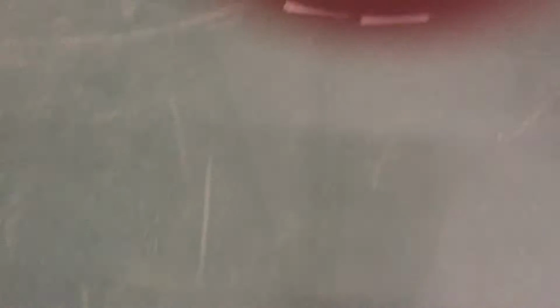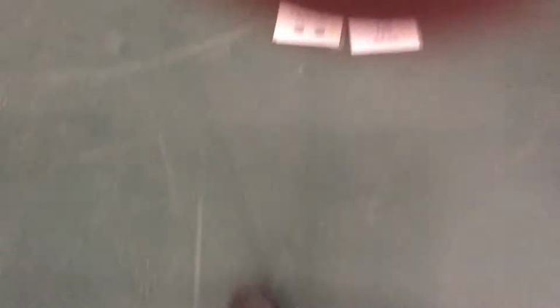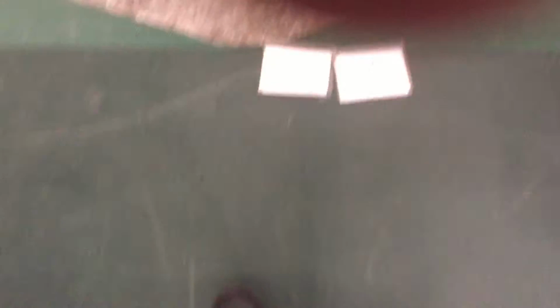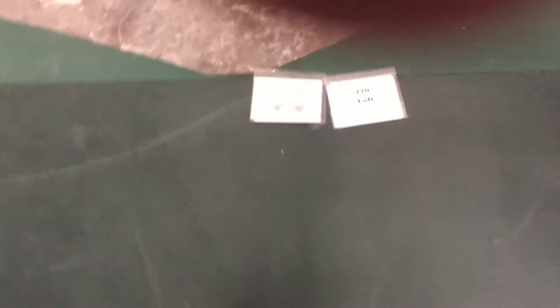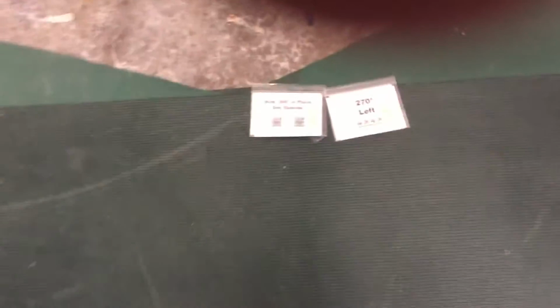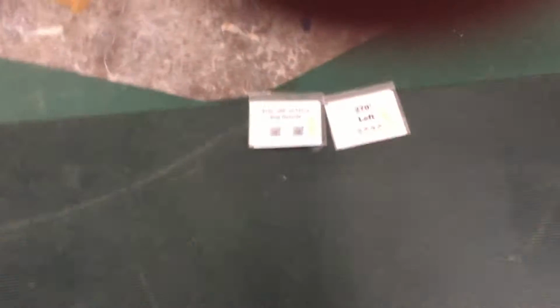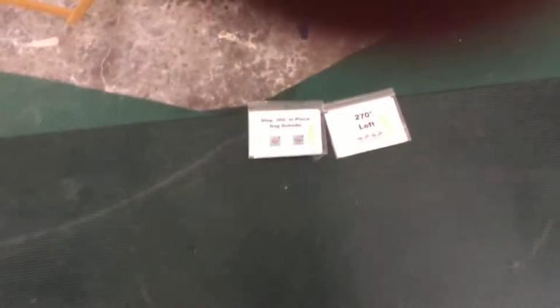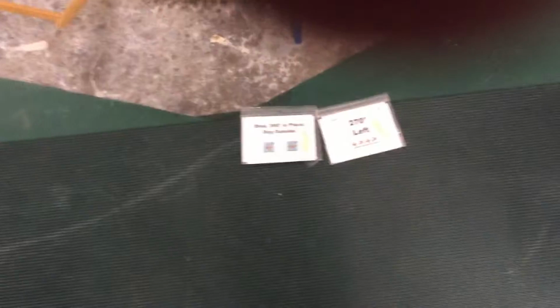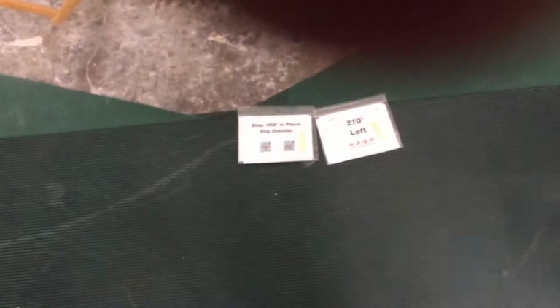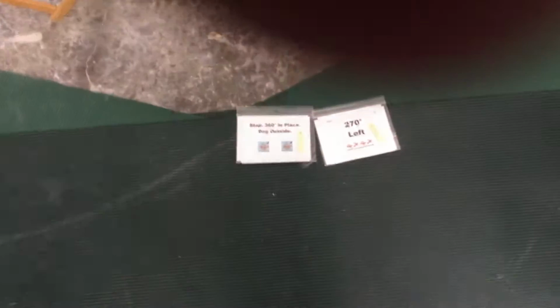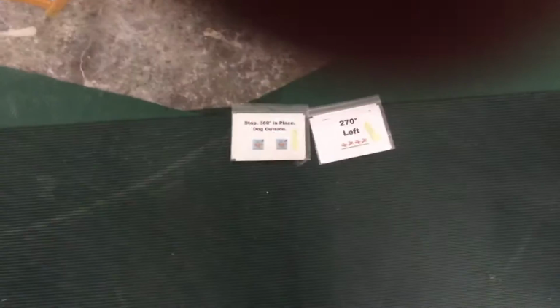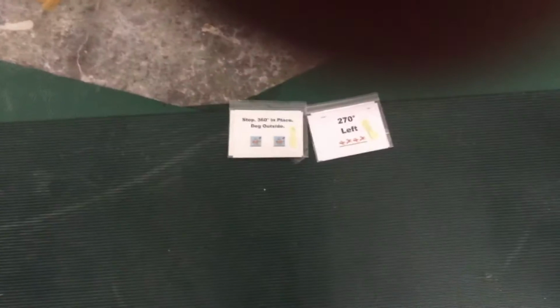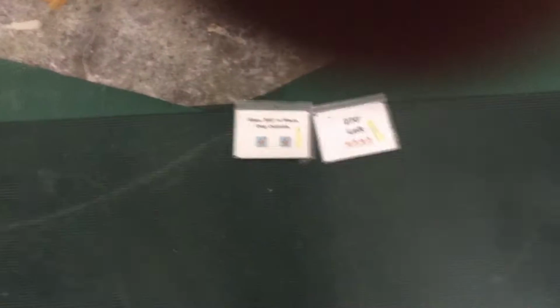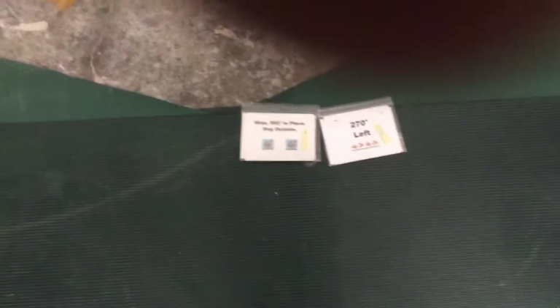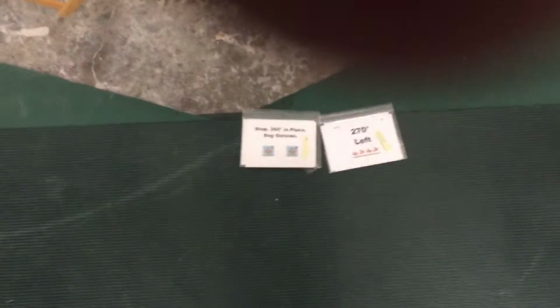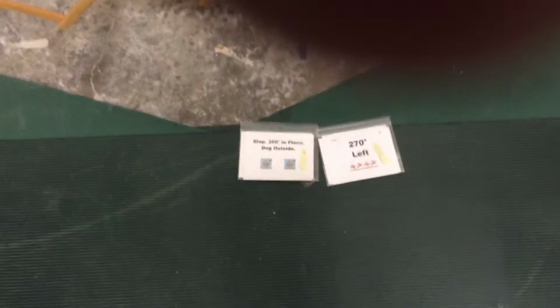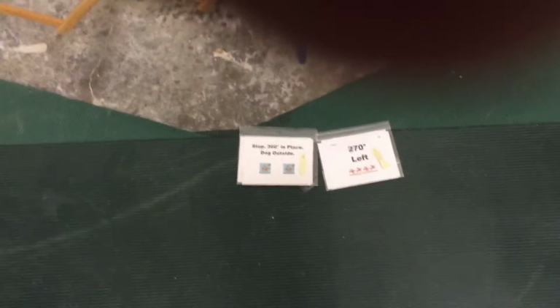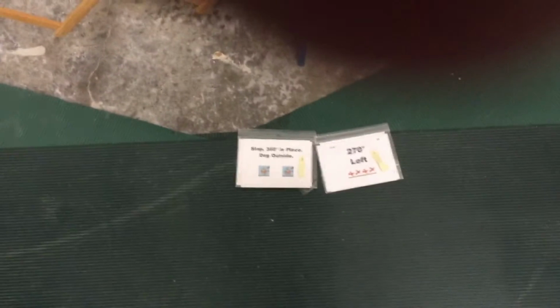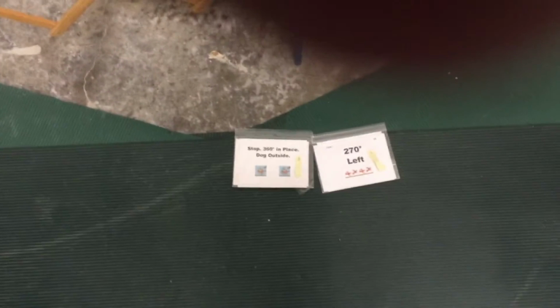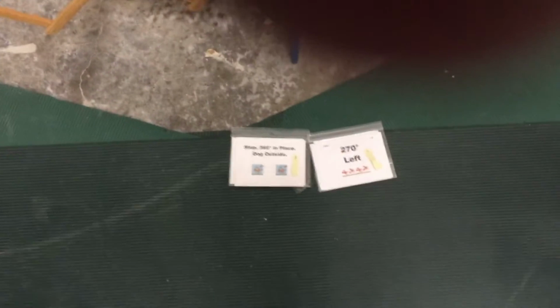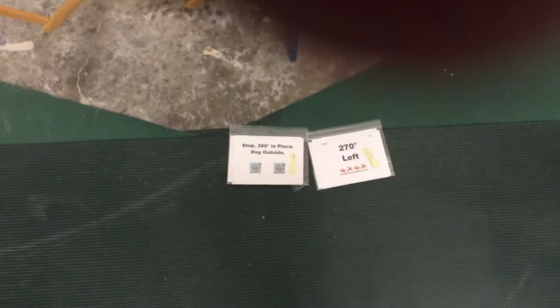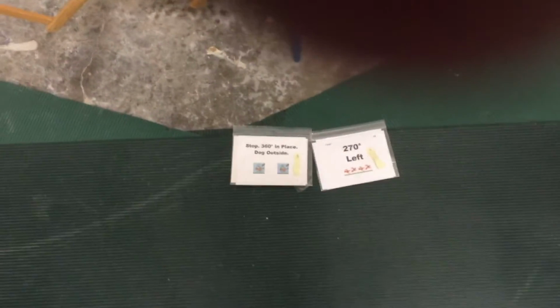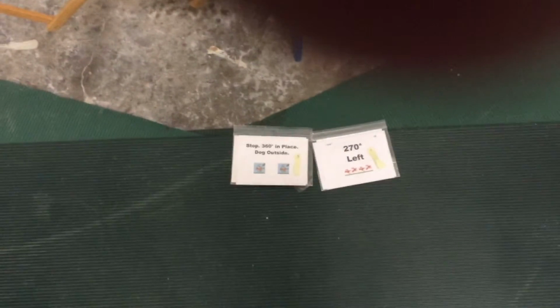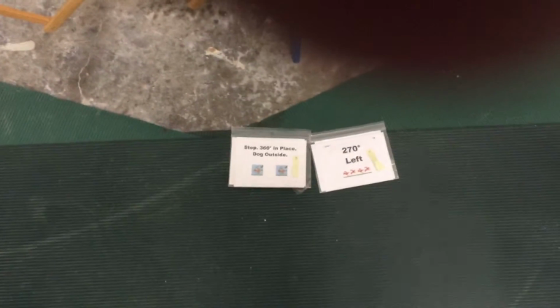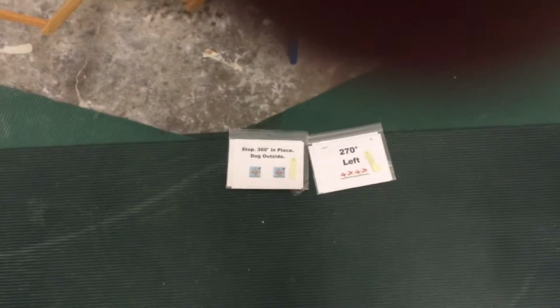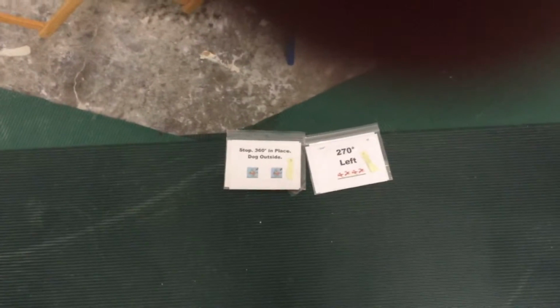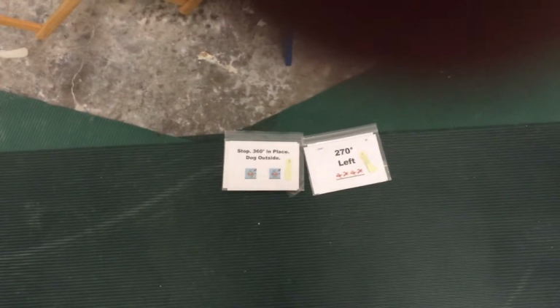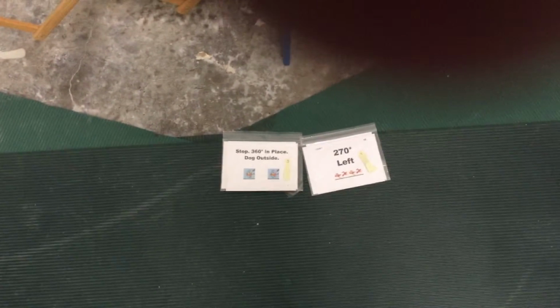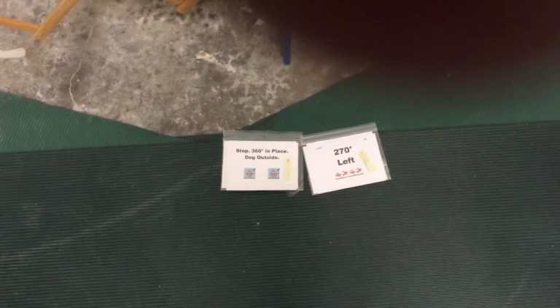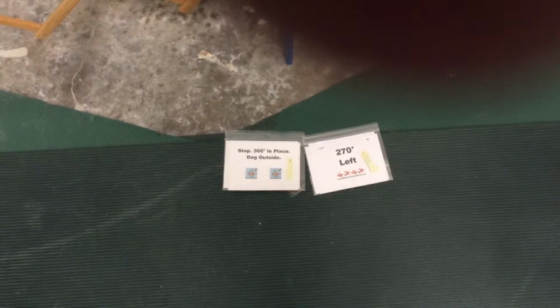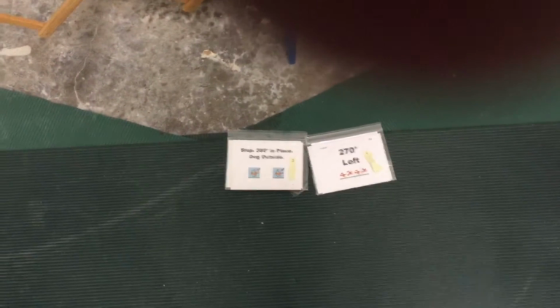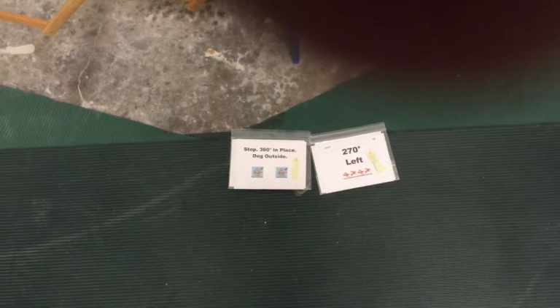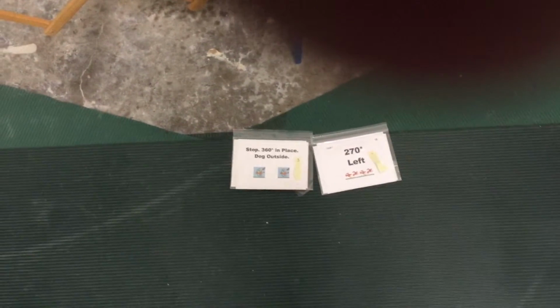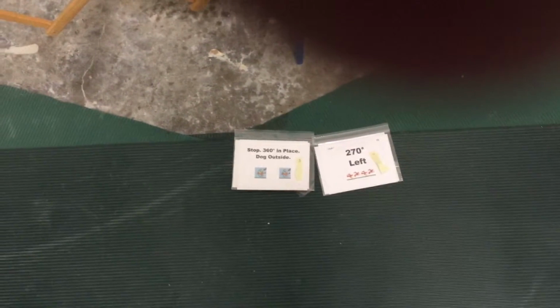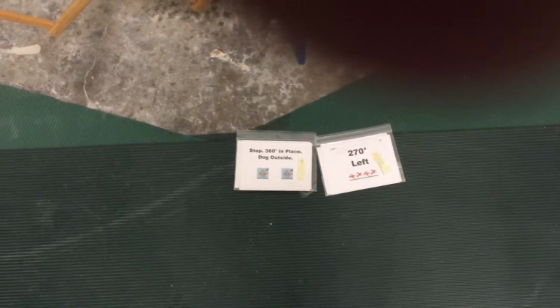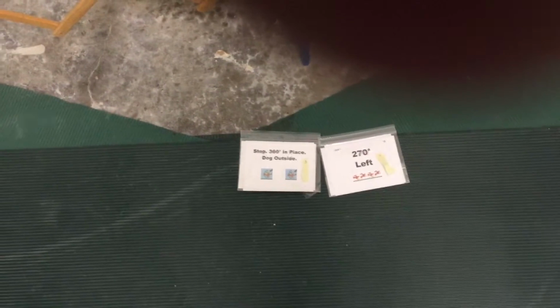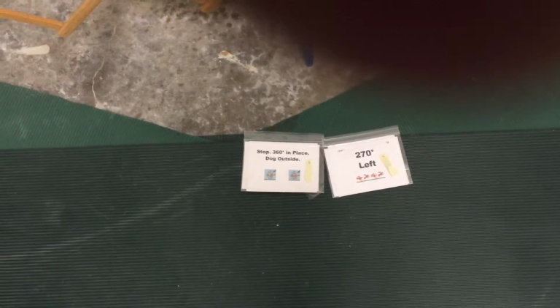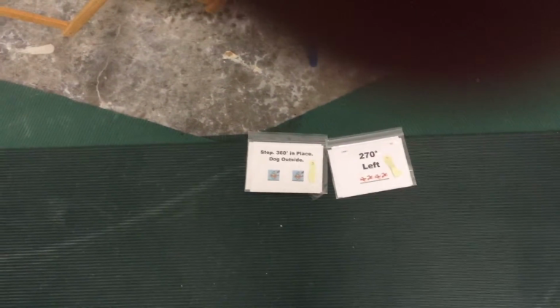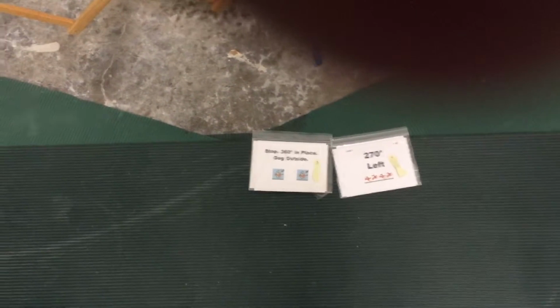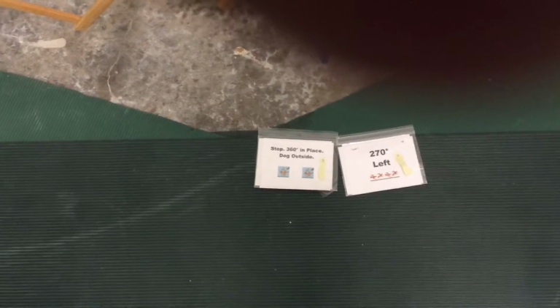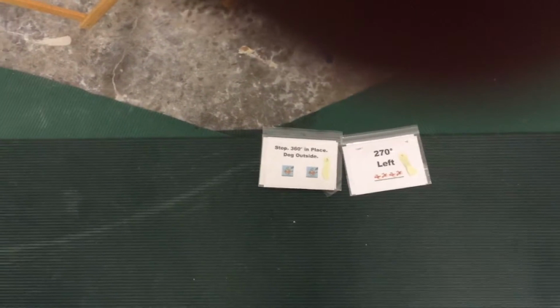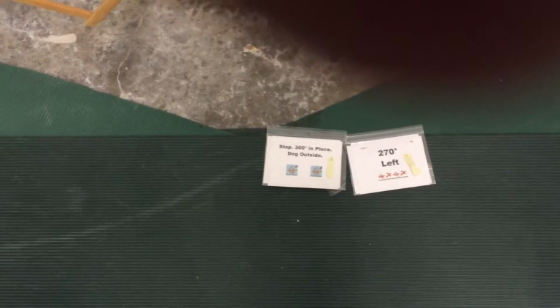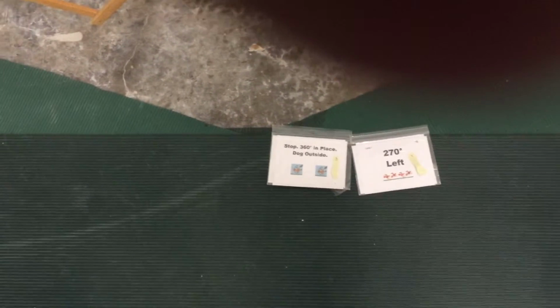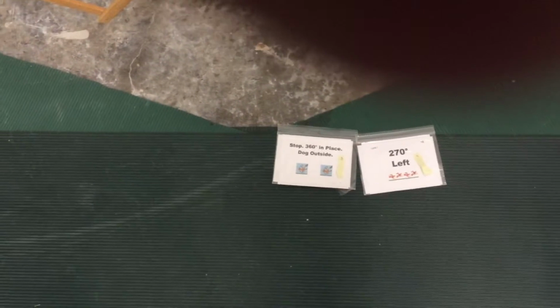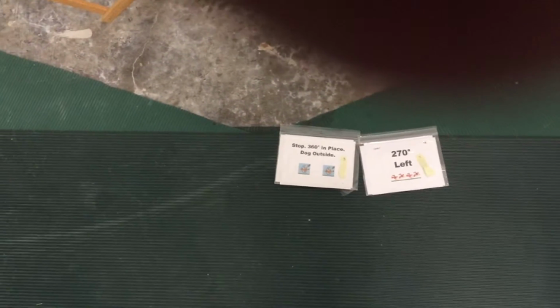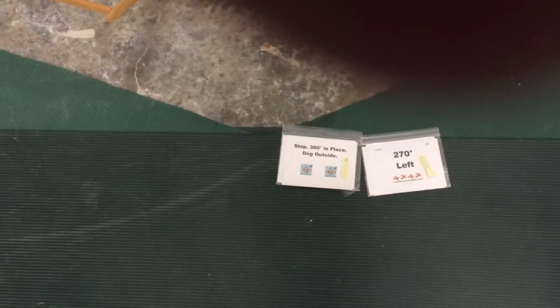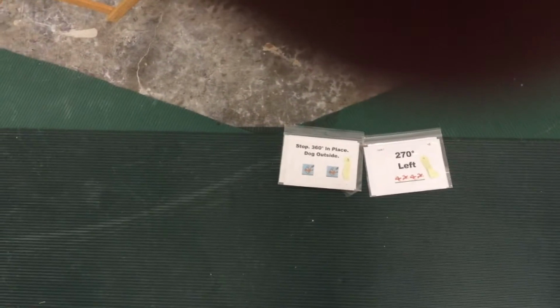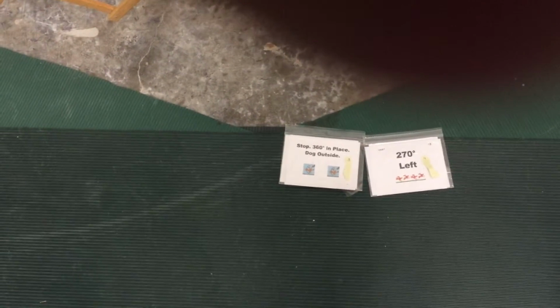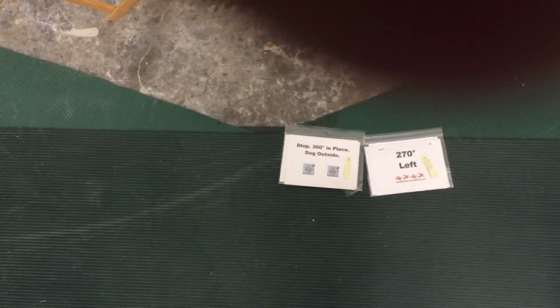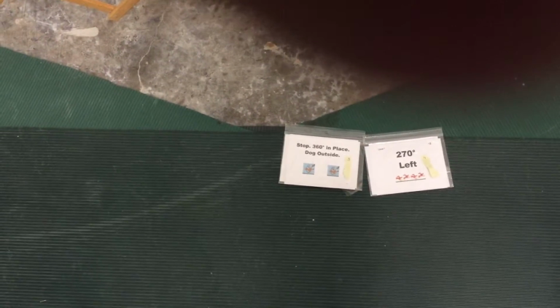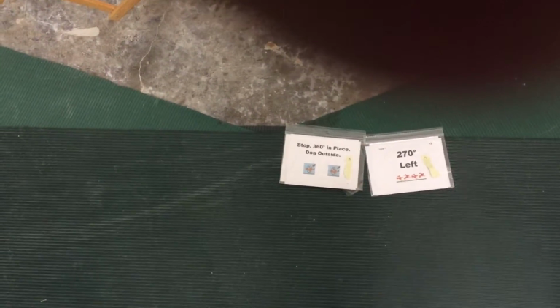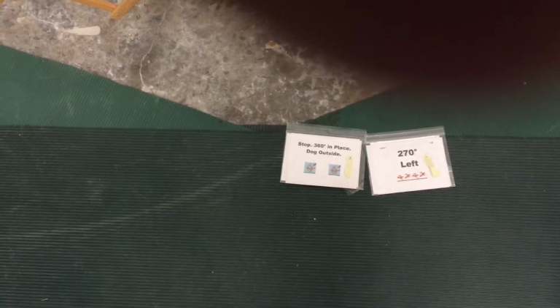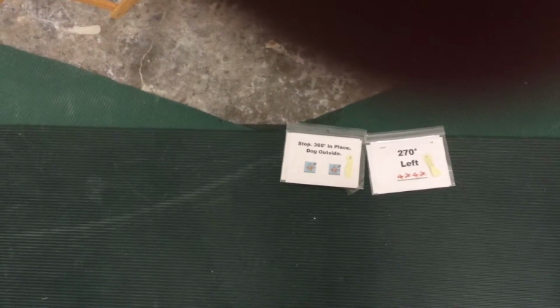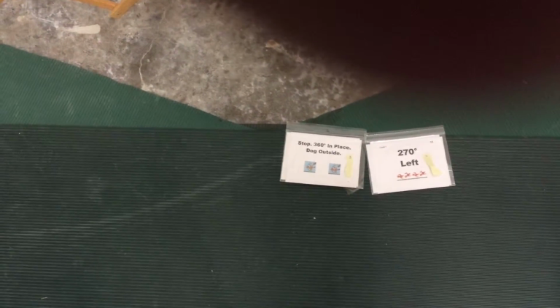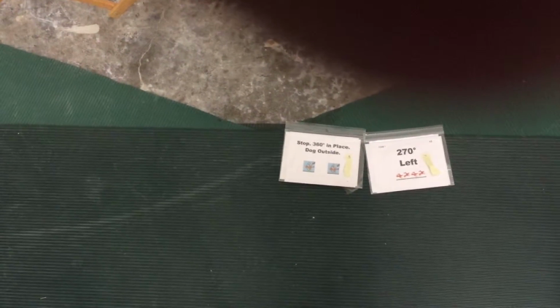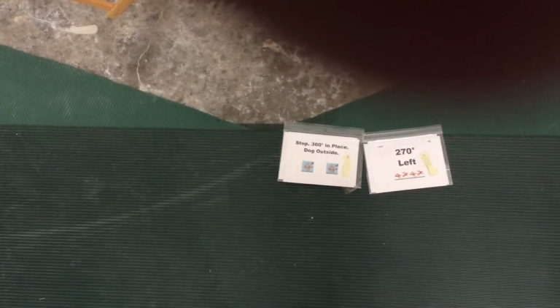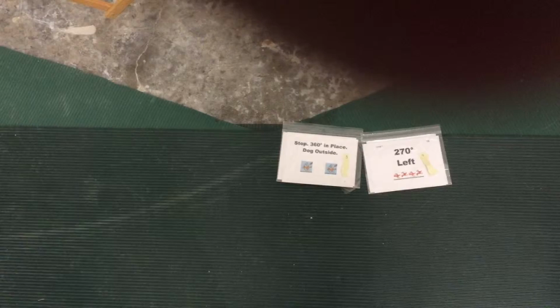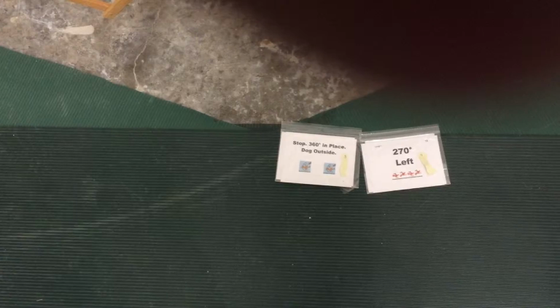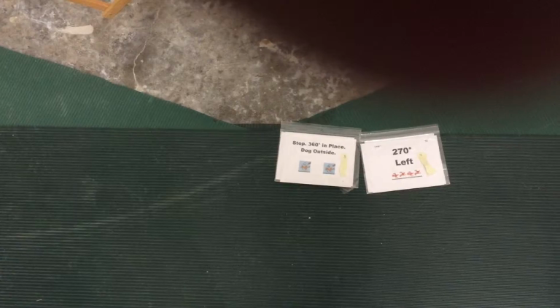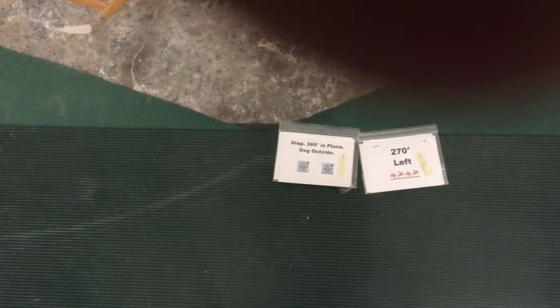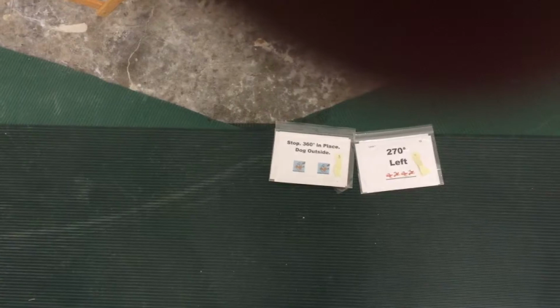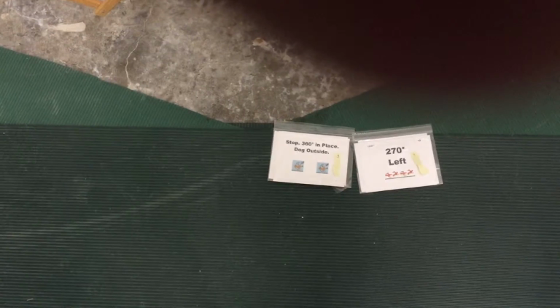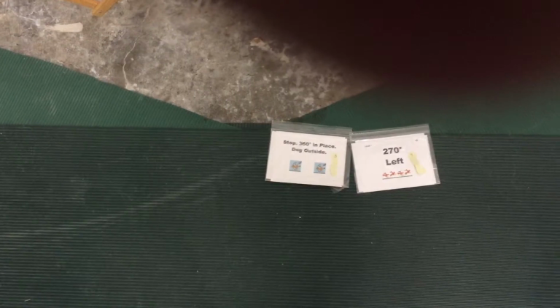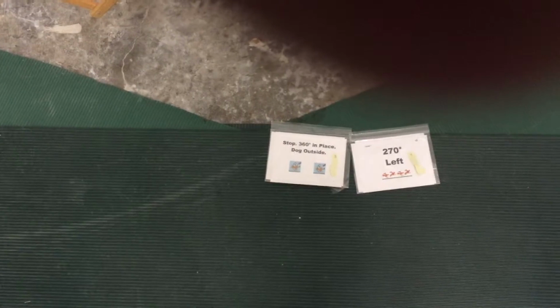Station 3, stop, 360 in place, dog outside. Station 4, 270 left.